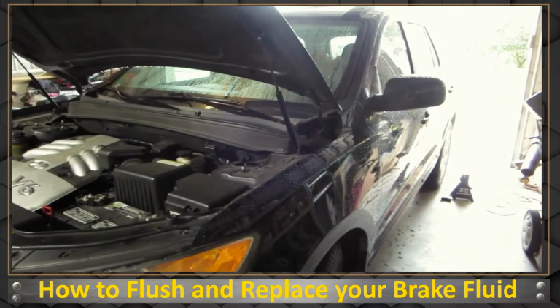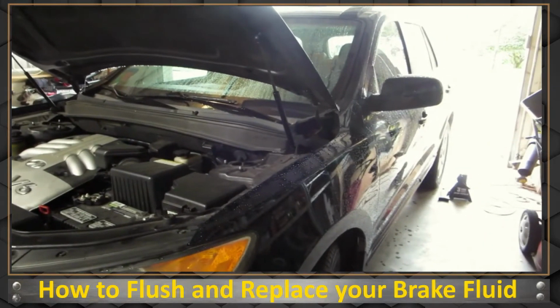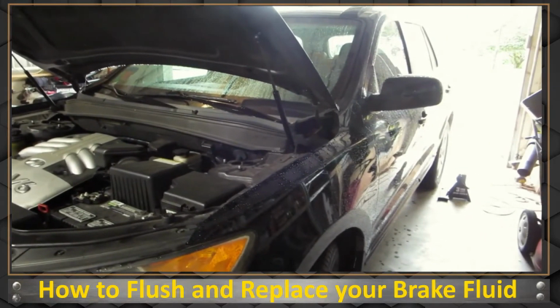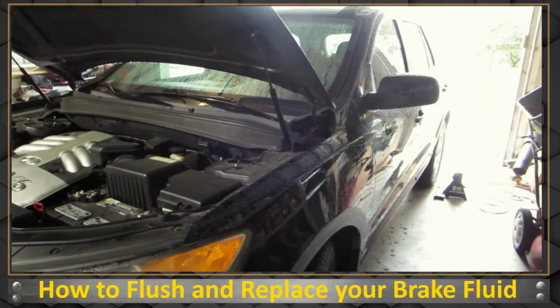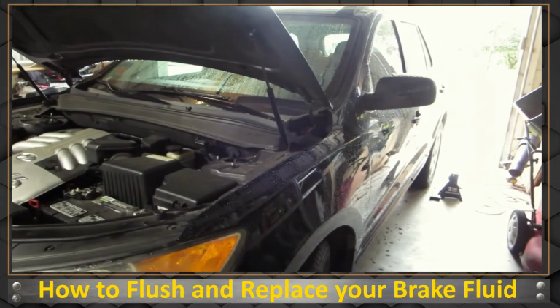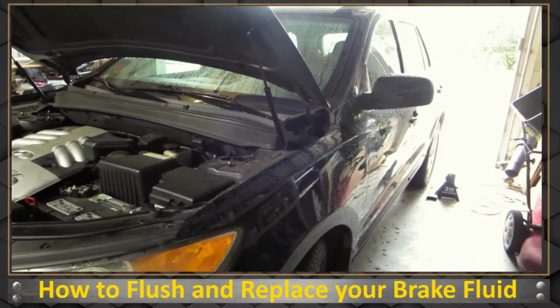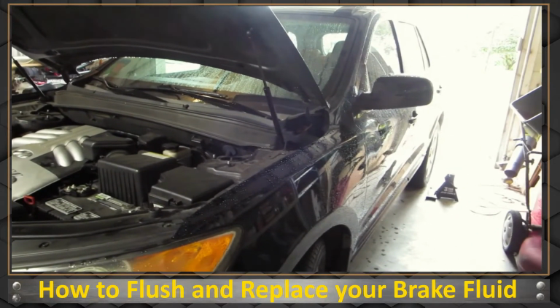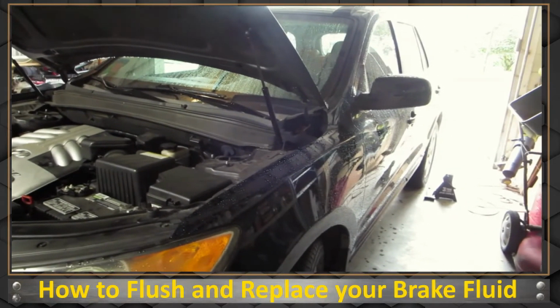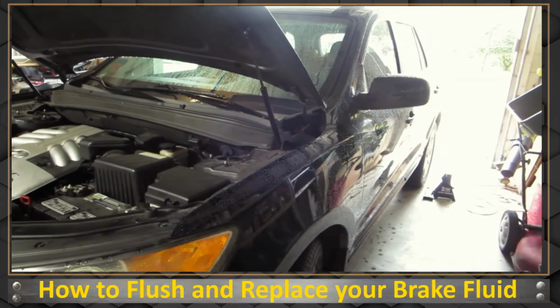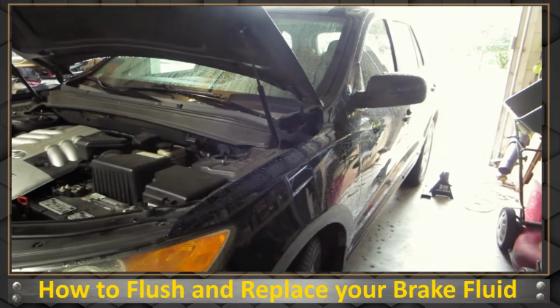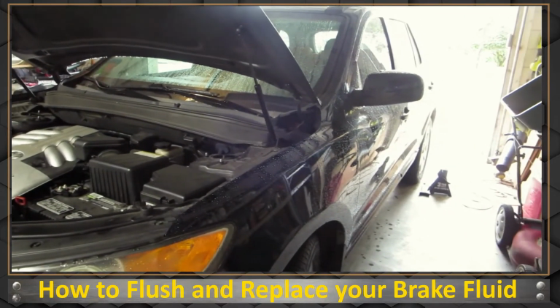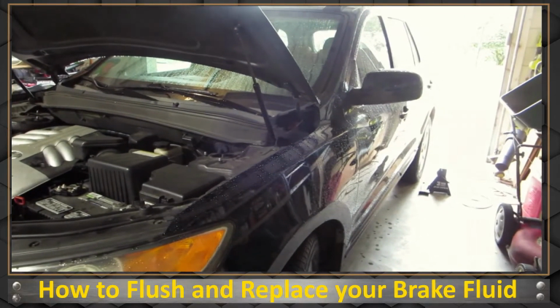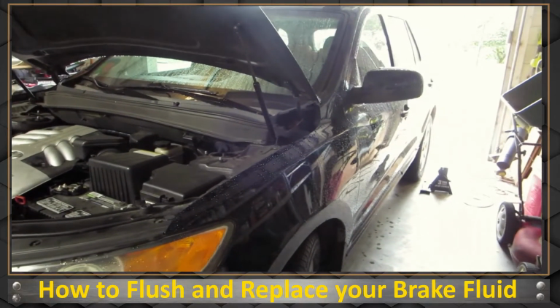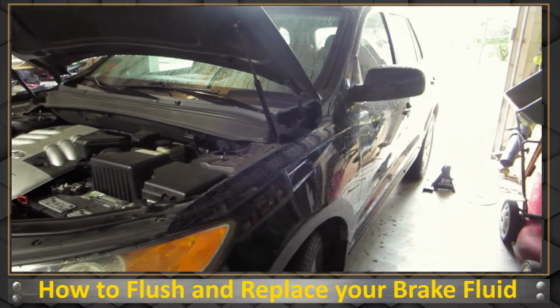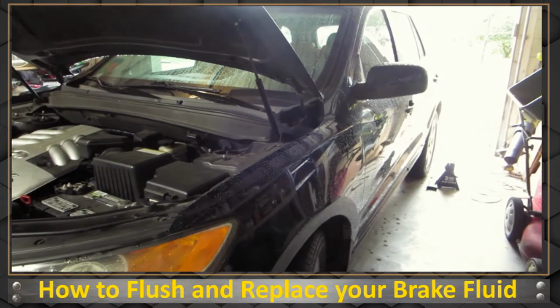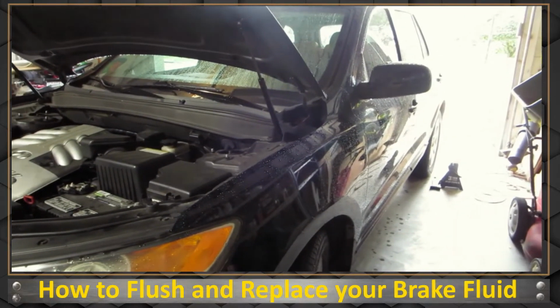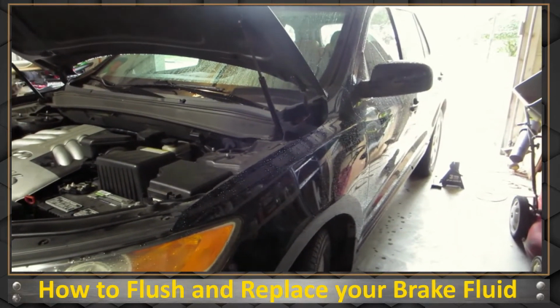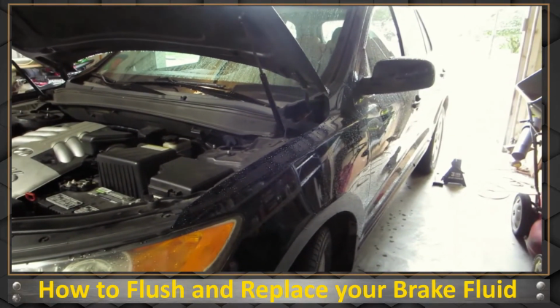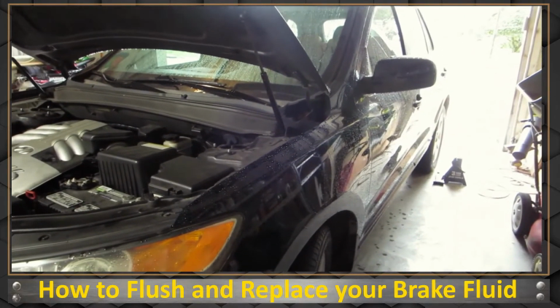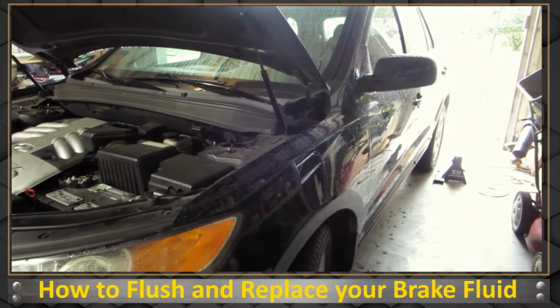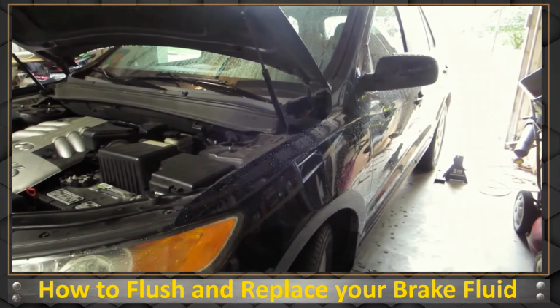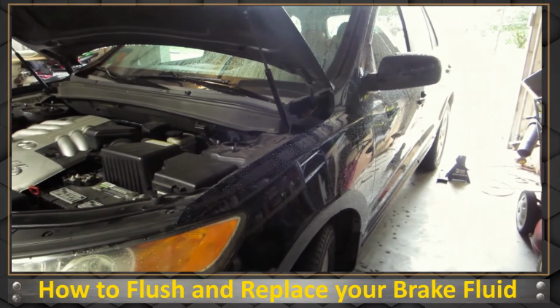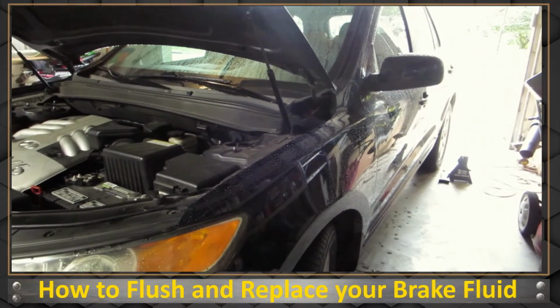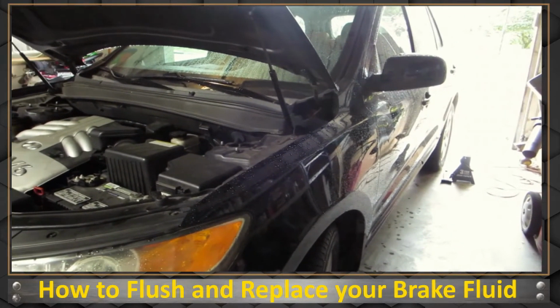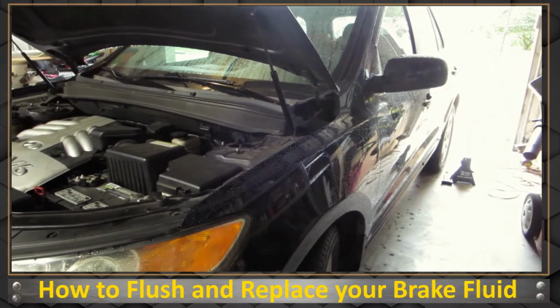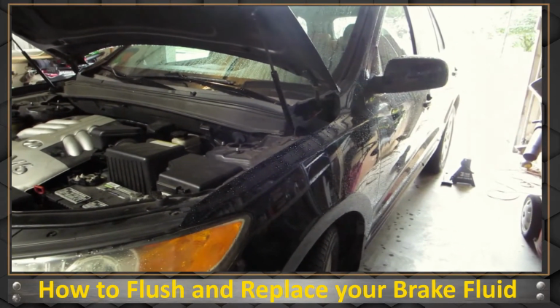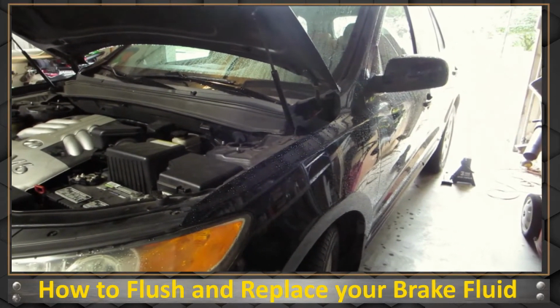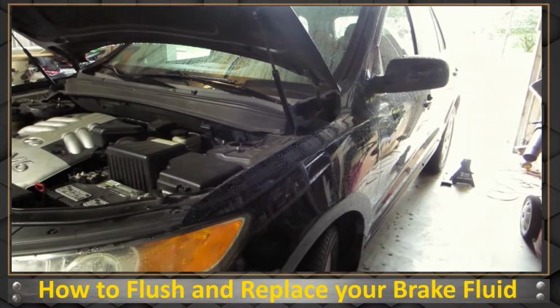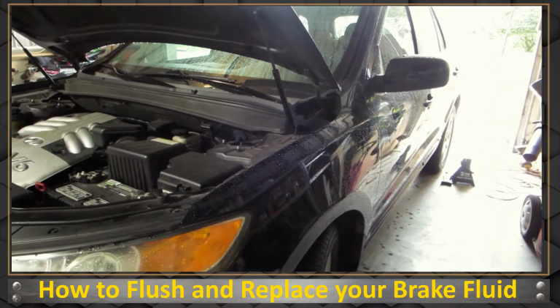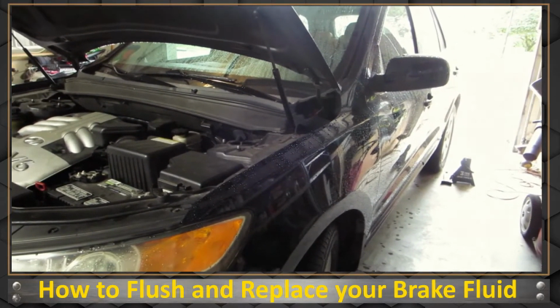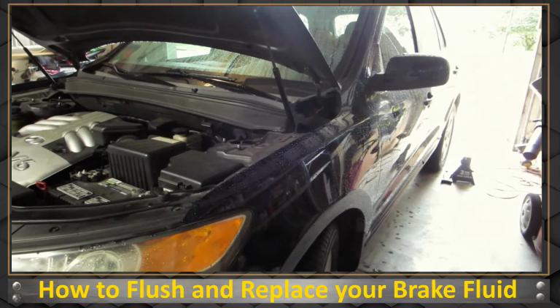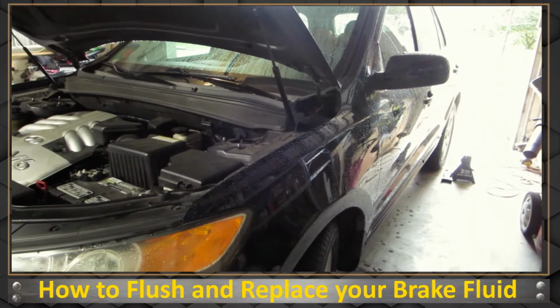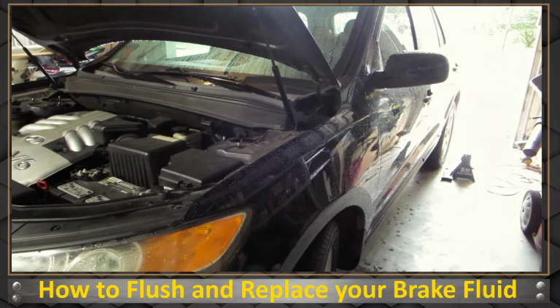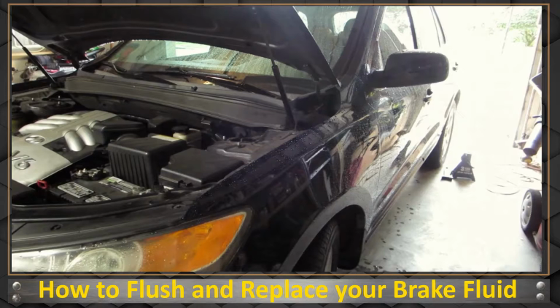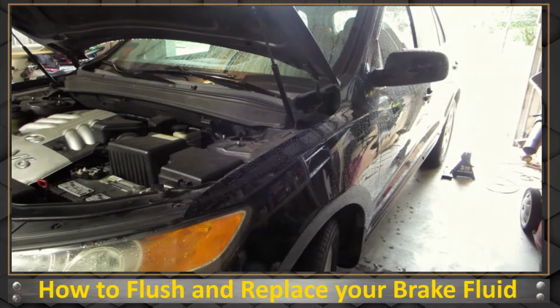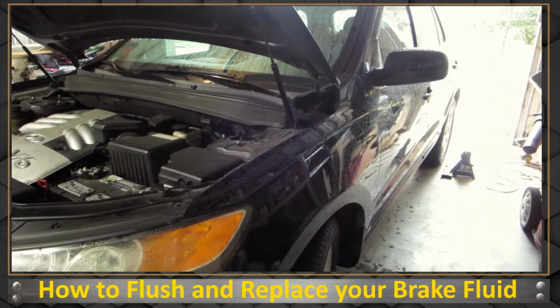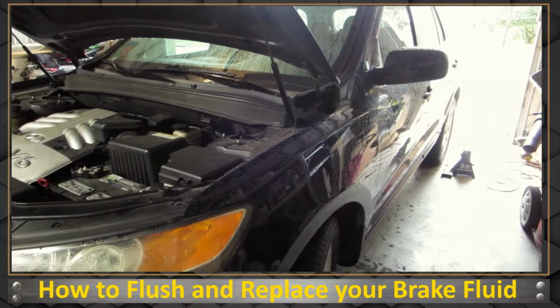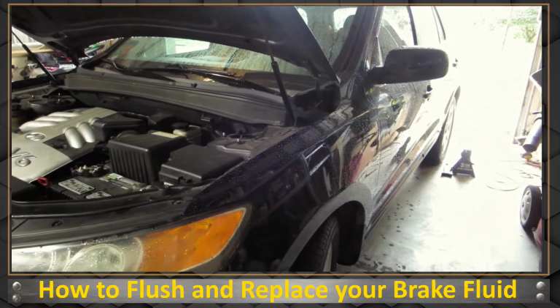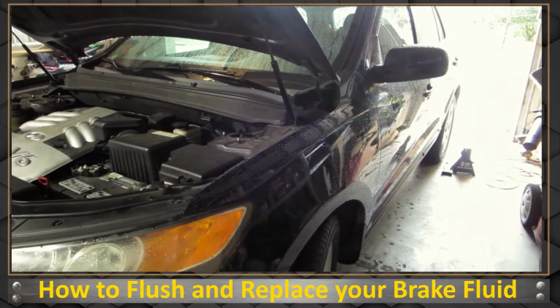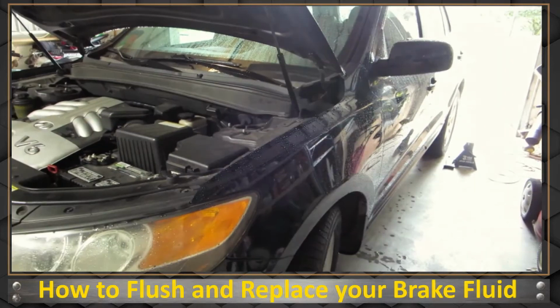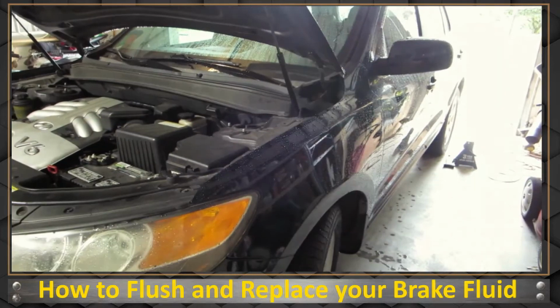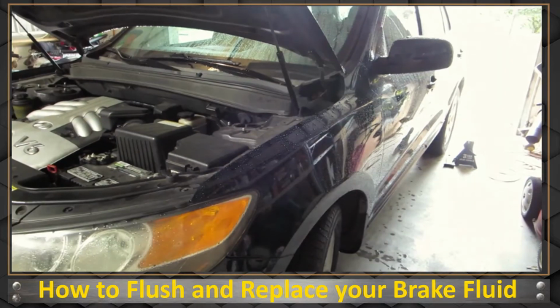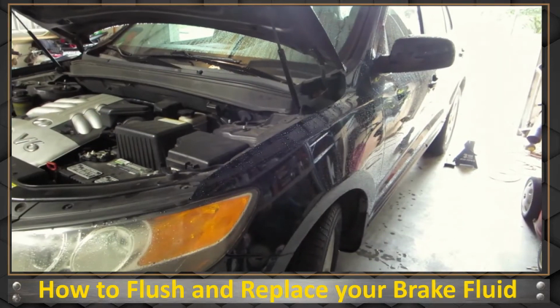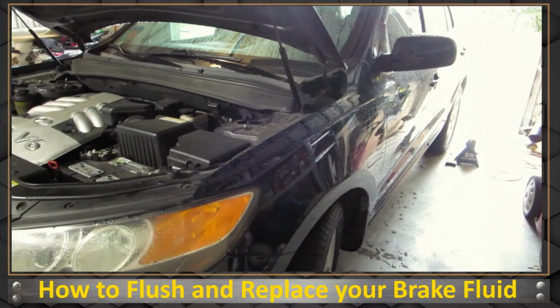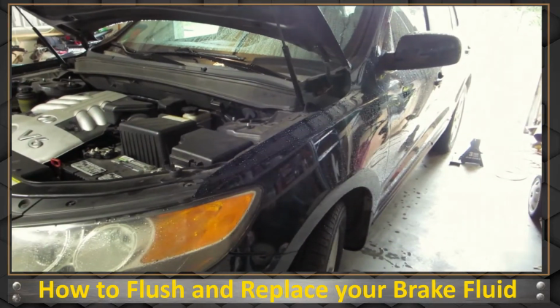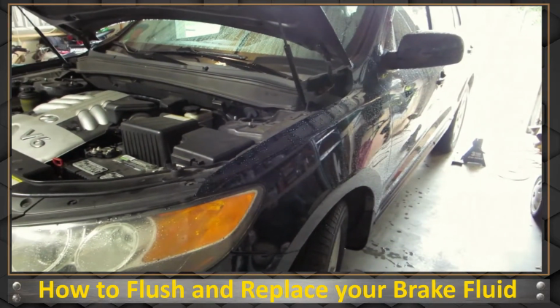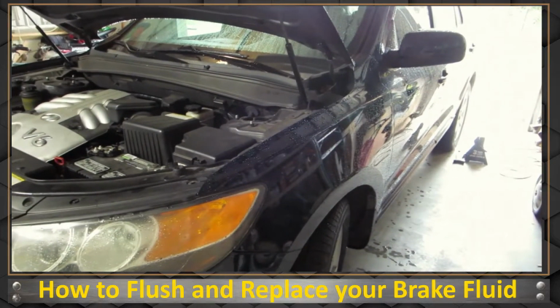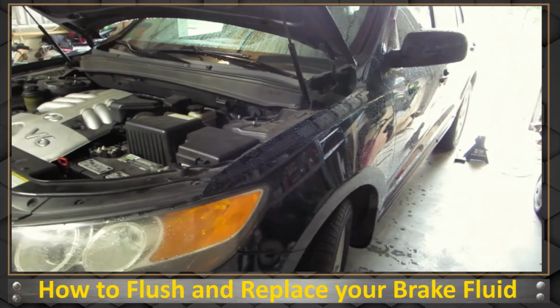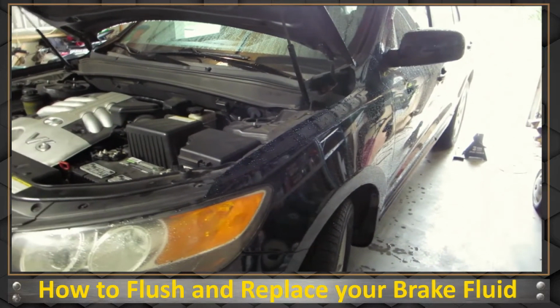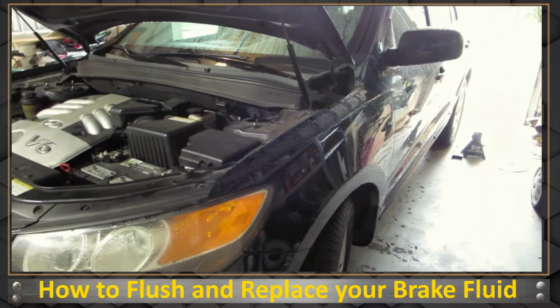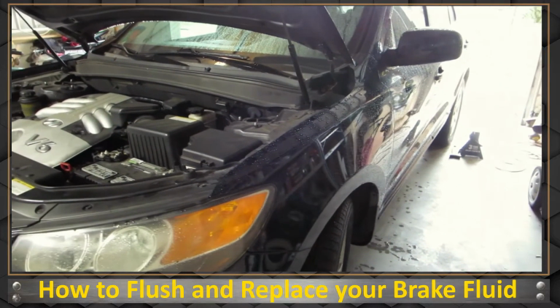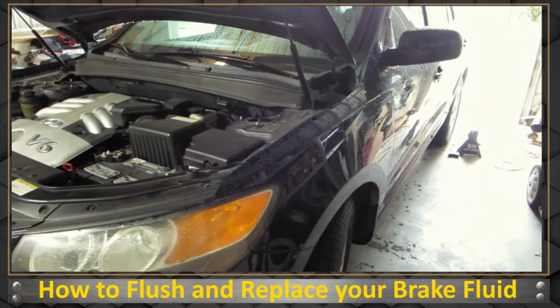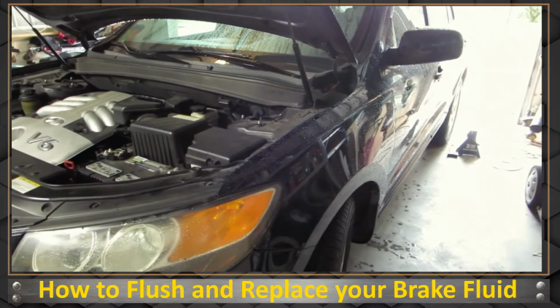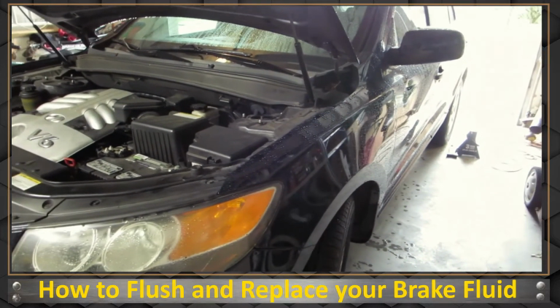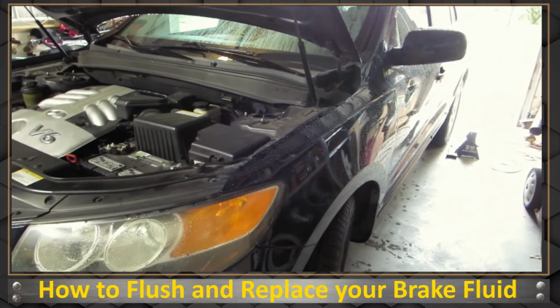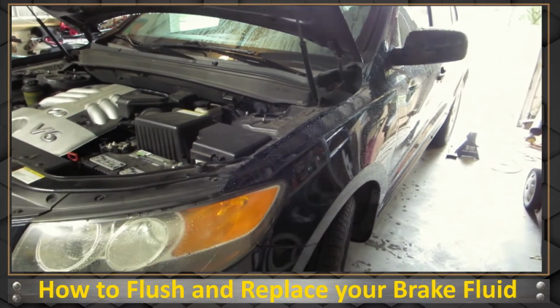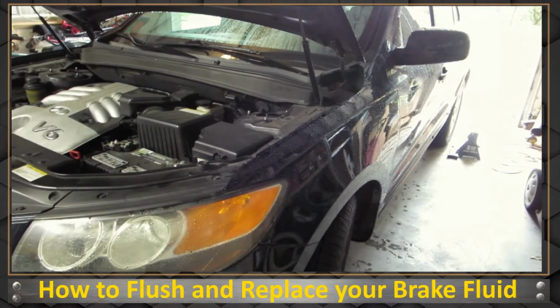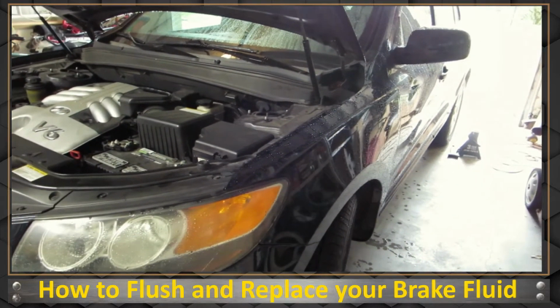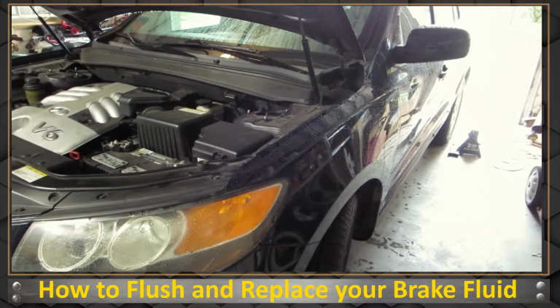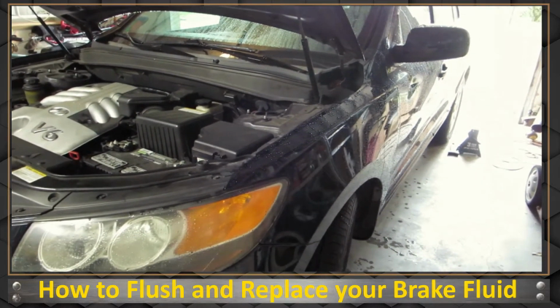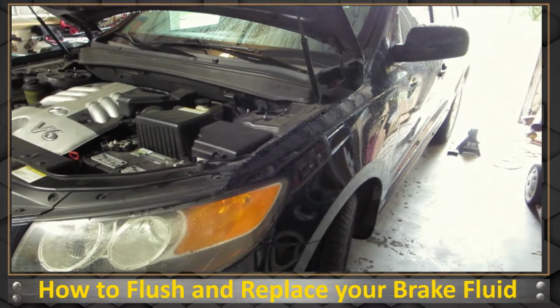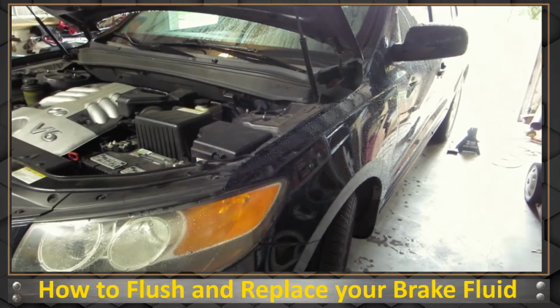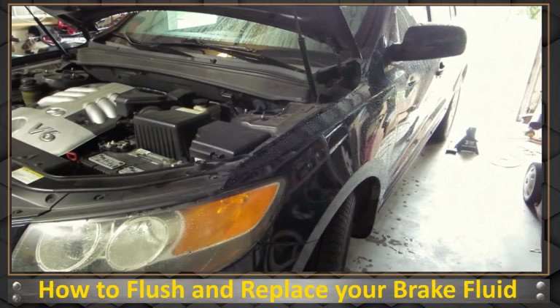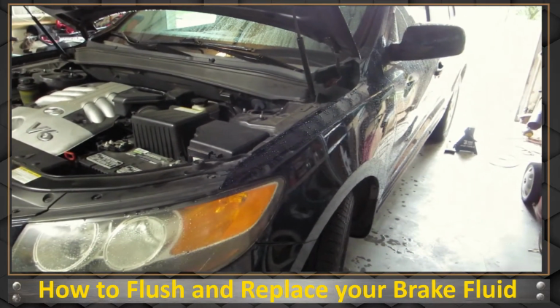I found a nice cool day where I could do my brake fluid flush — drain and replace the brake fluid out of my car.